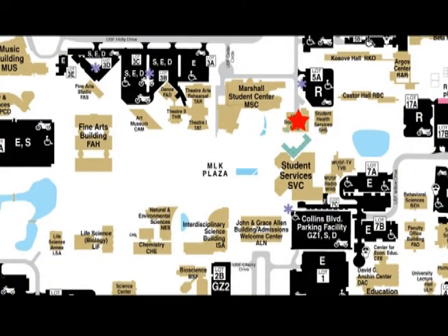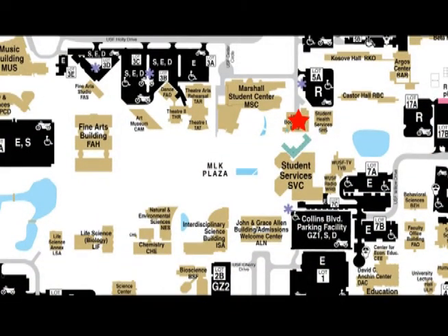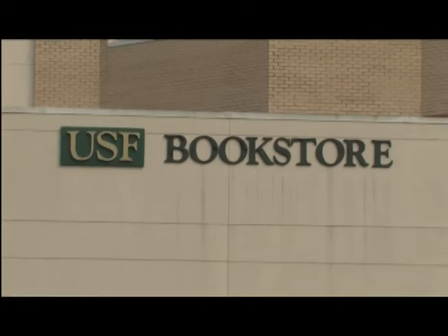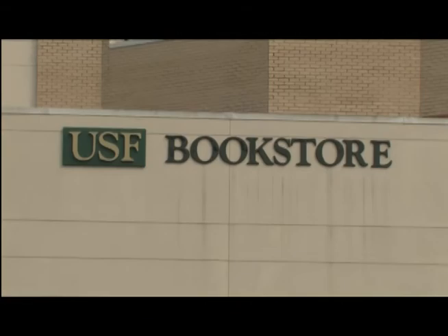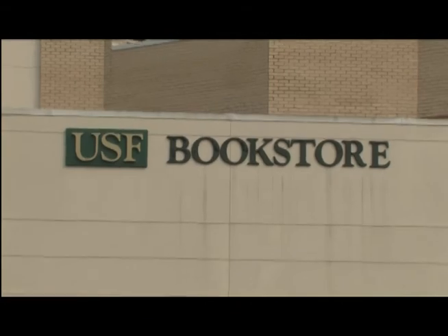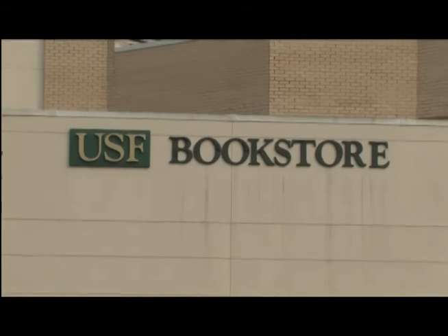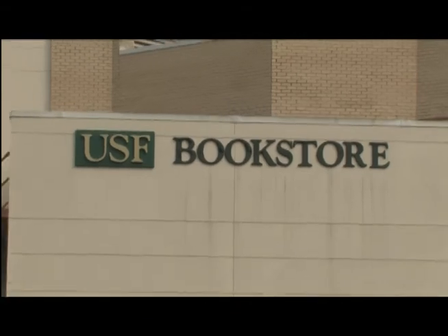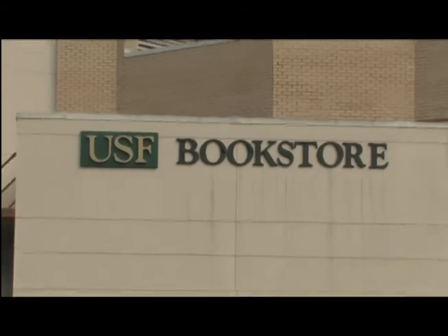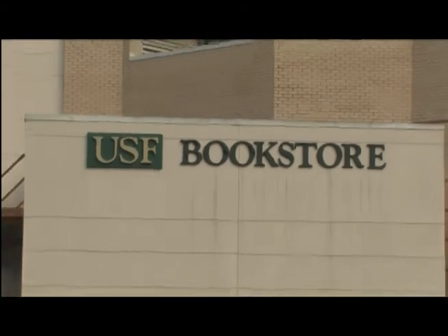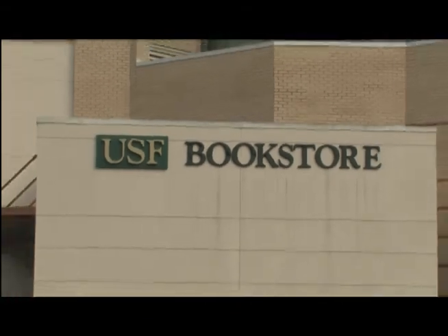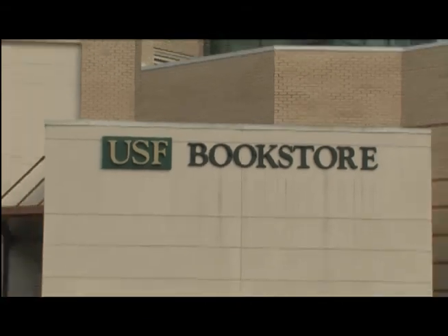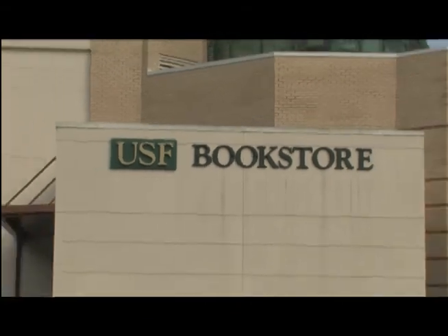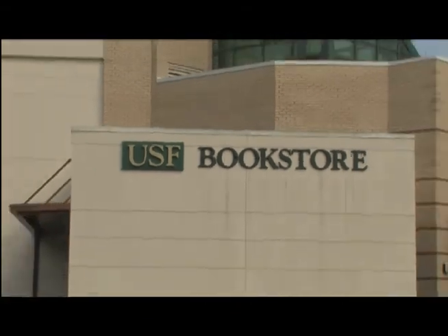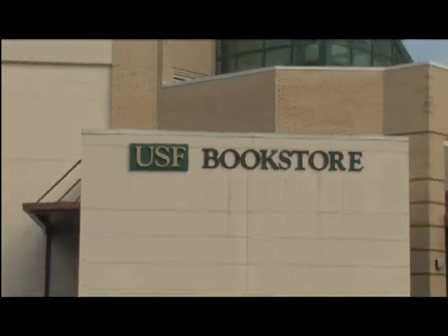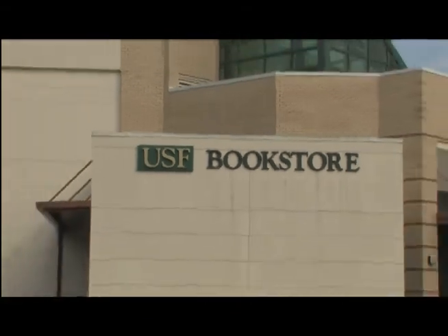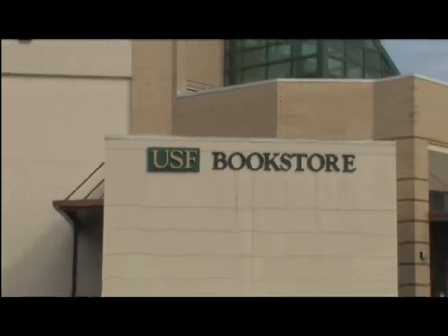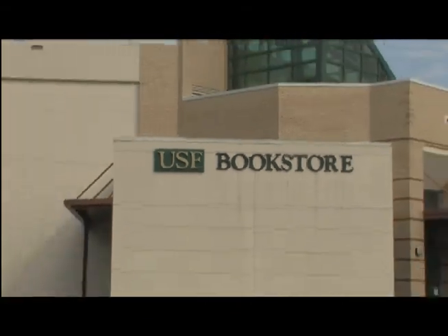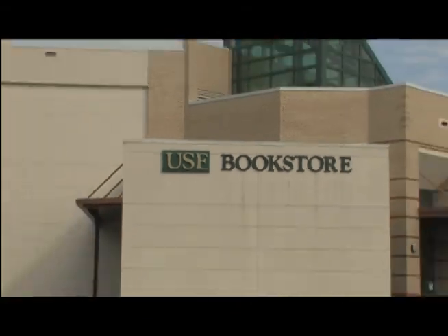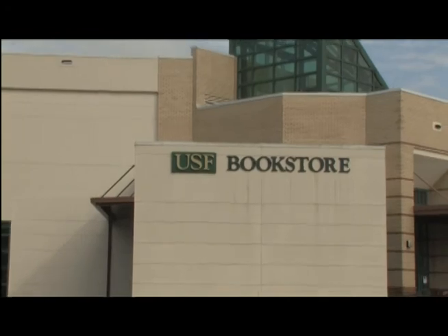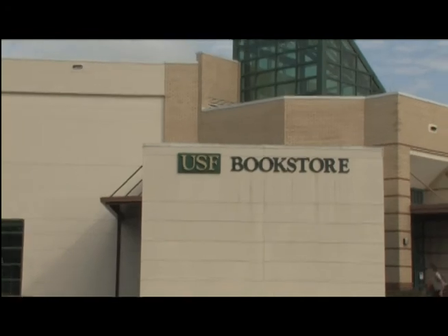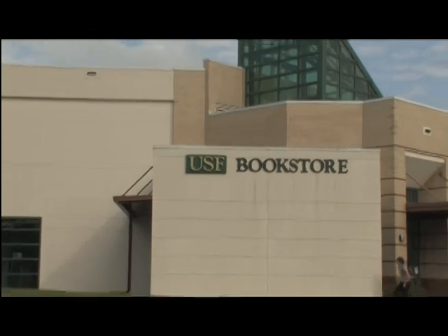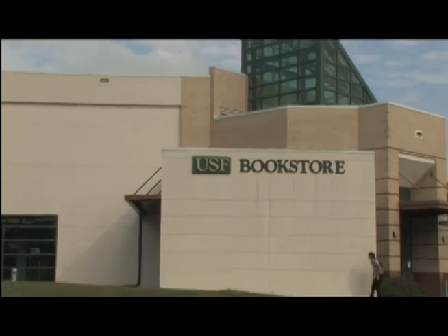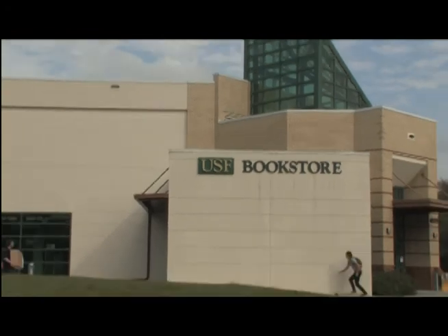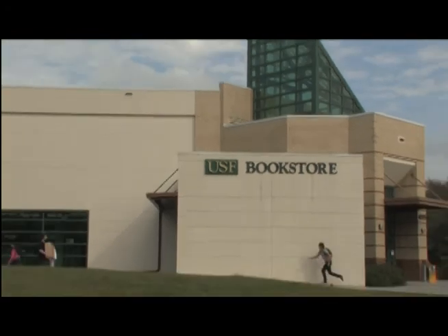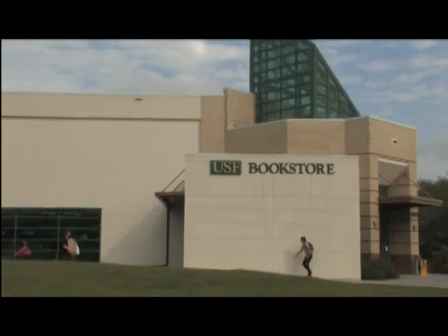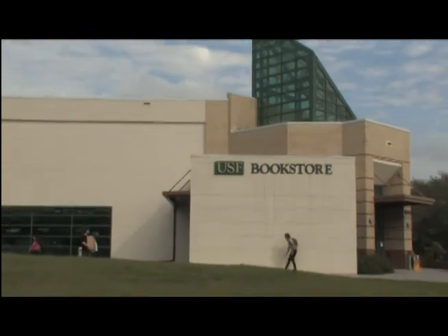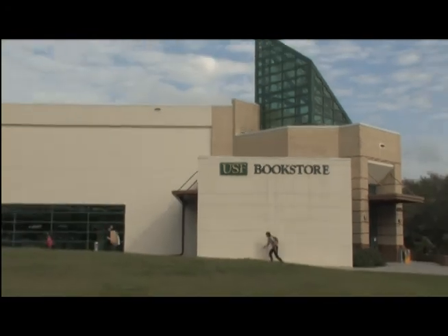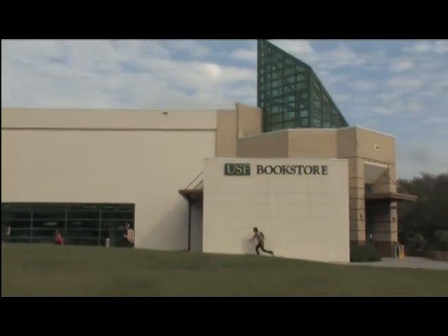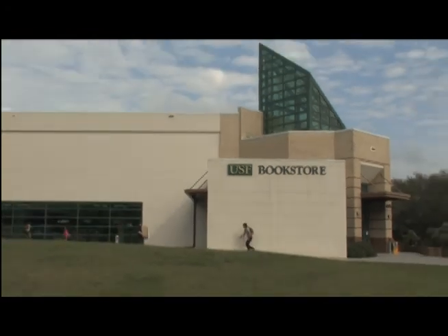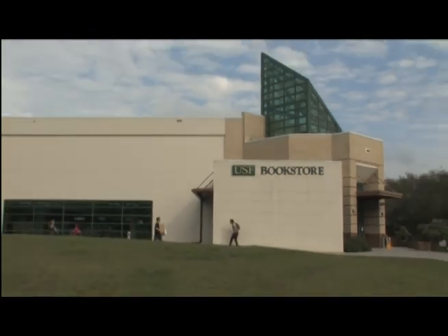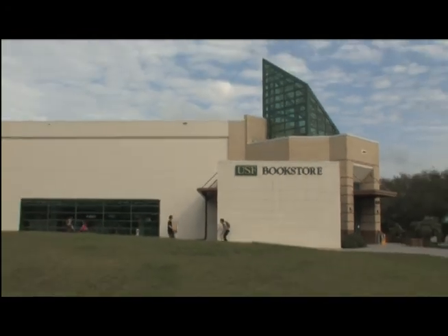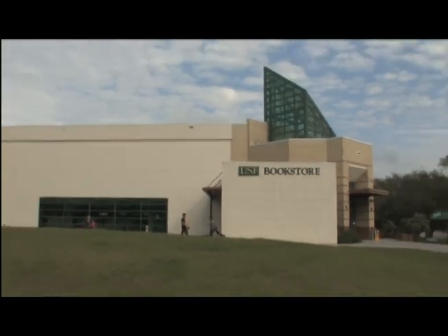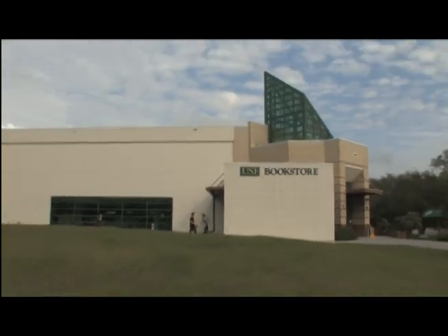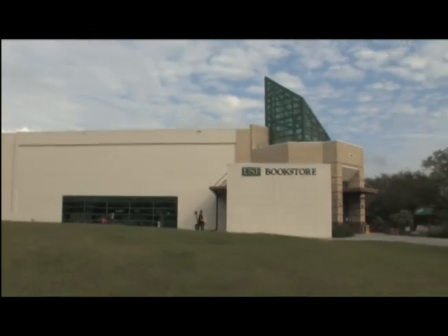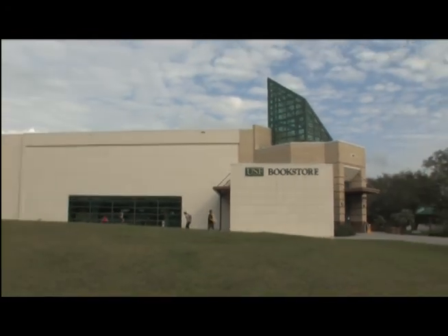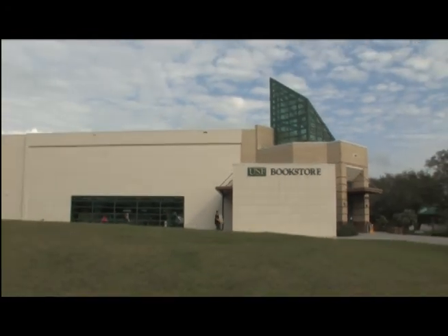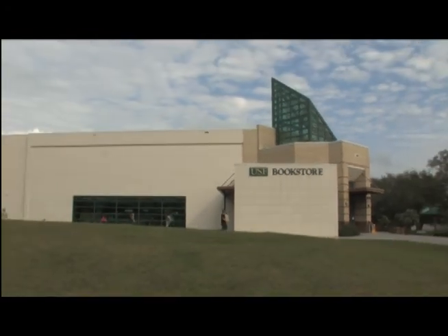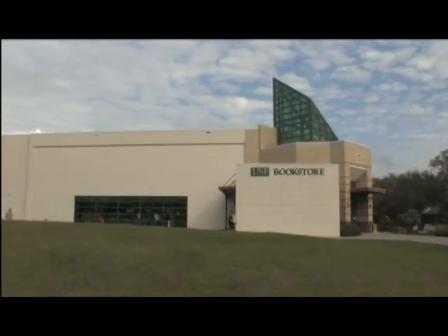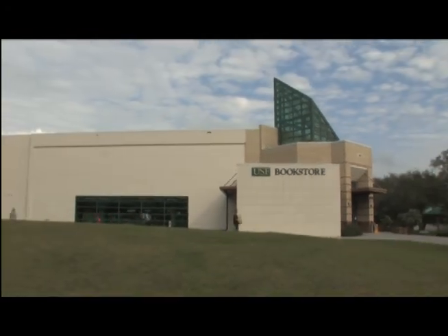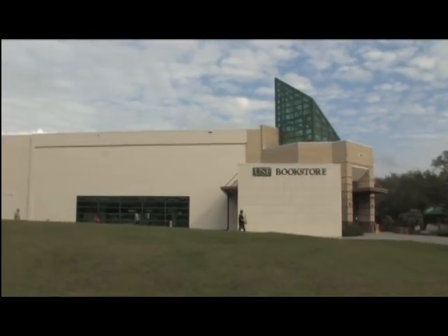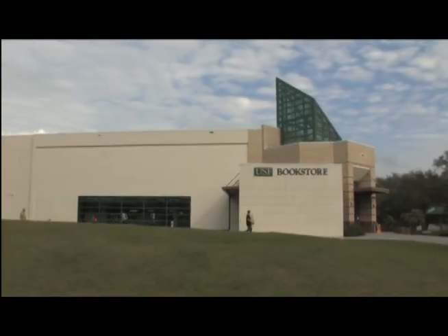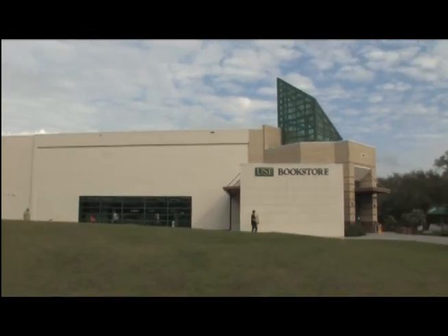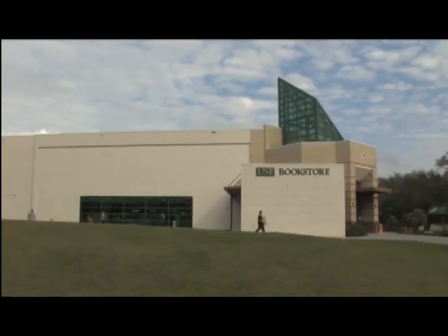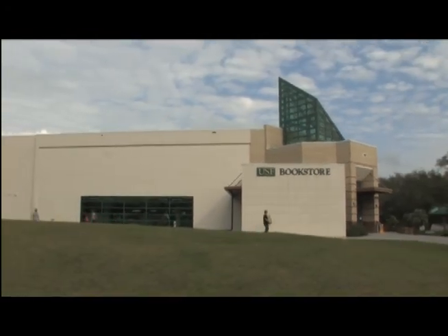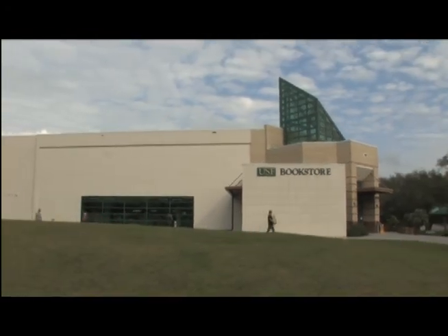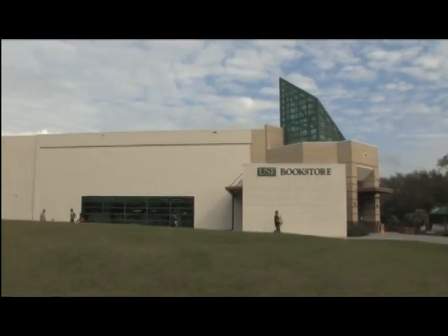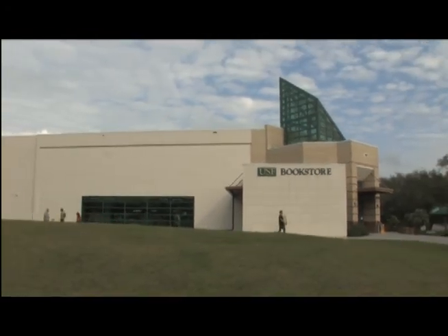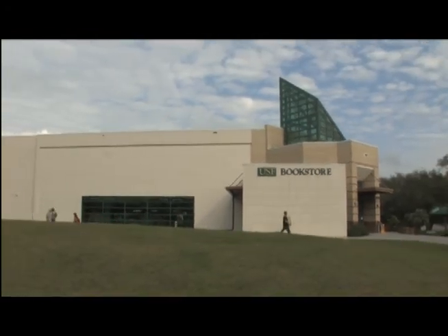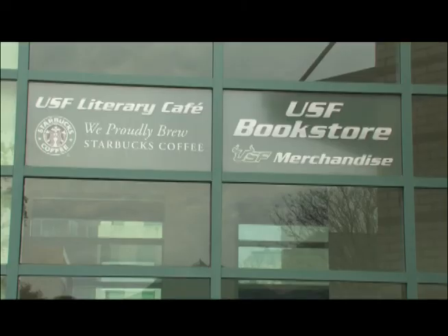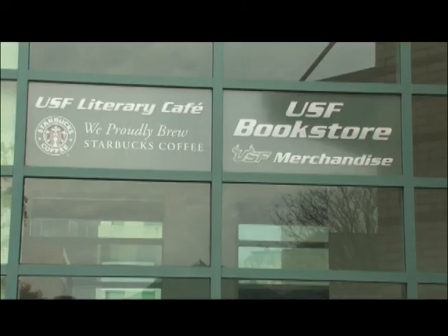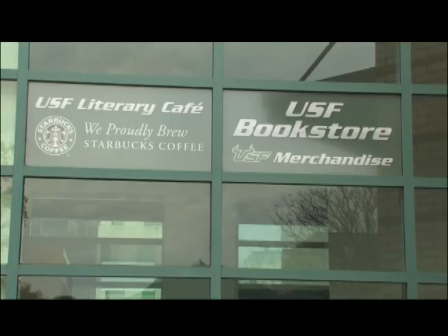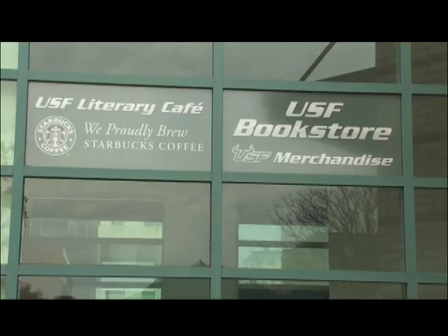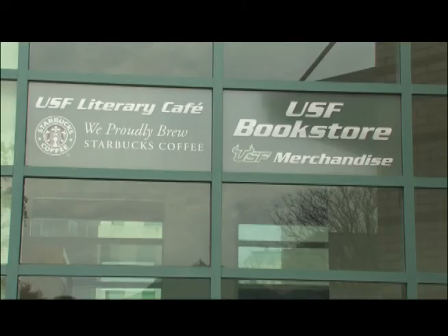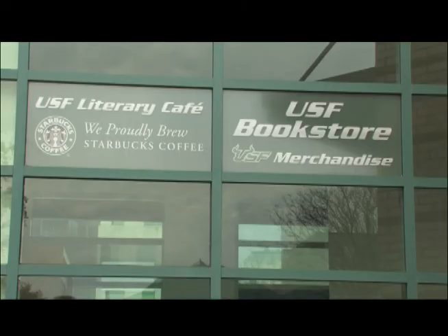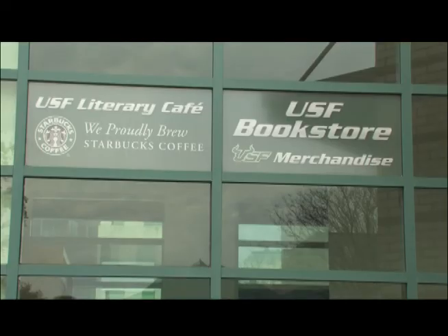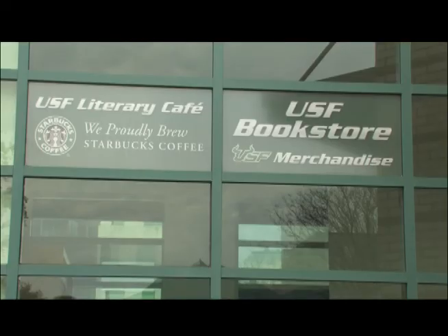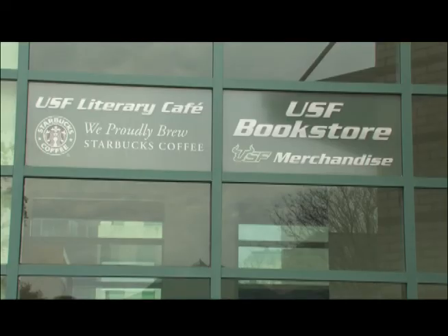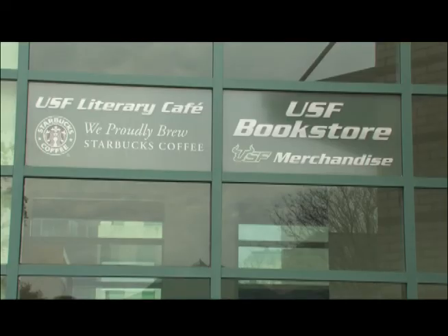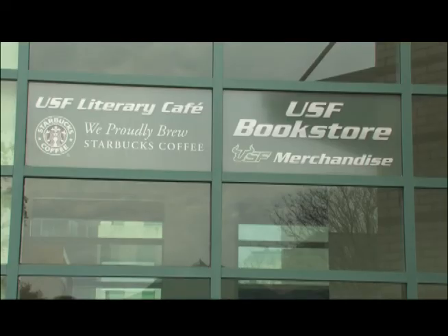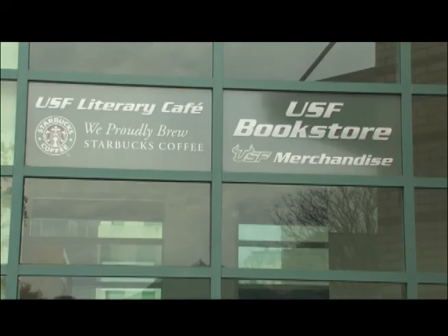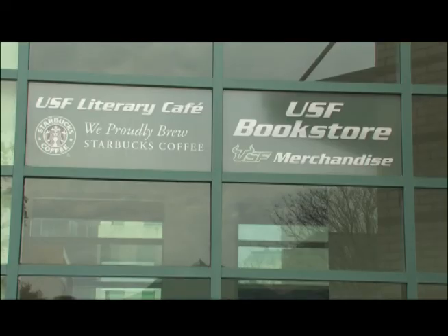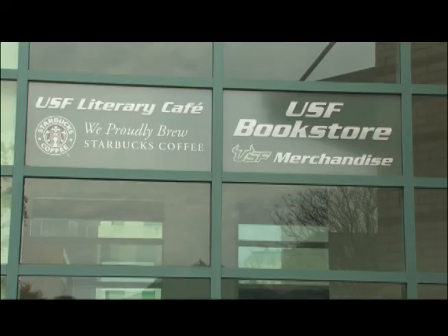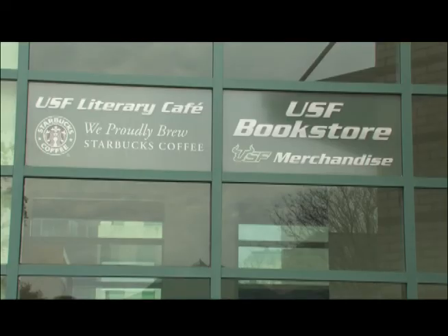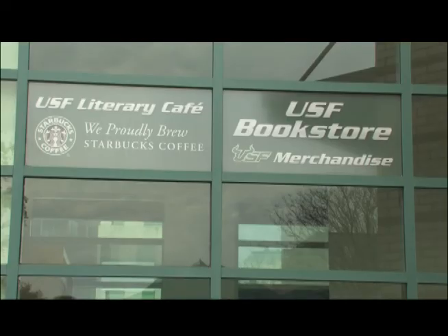At the USF Bookstore, you can buy, rent, and sell your textbooks, pick up some Starbucks, or shop for USF apparel.